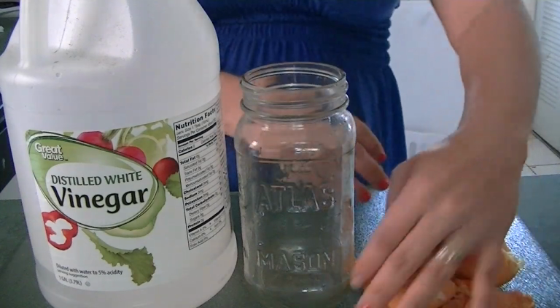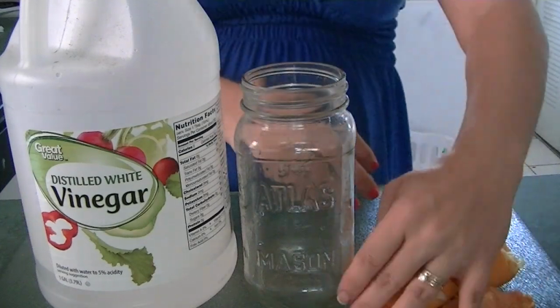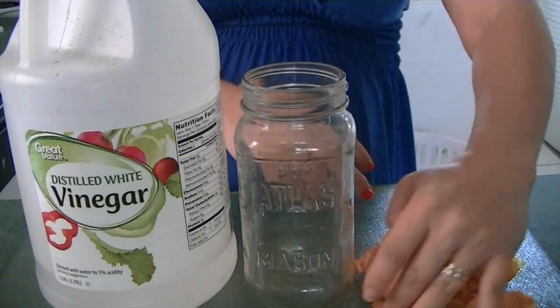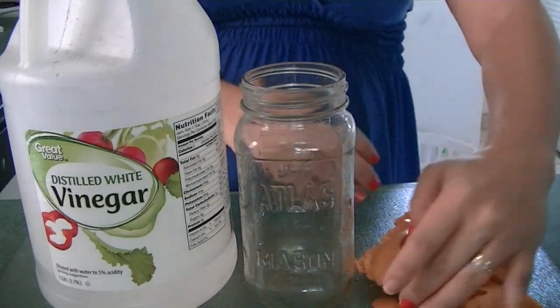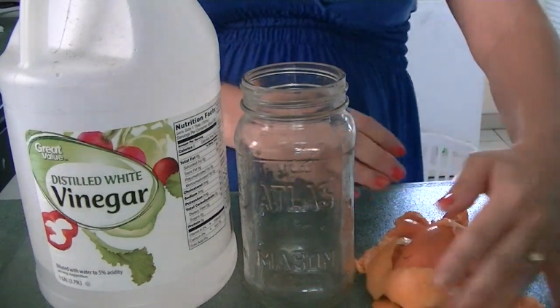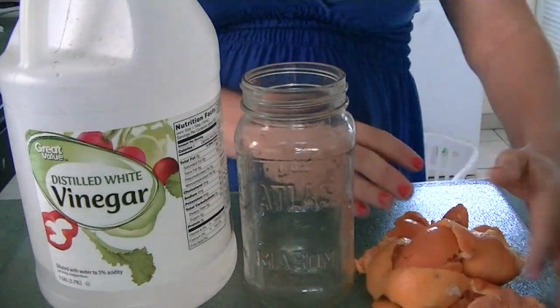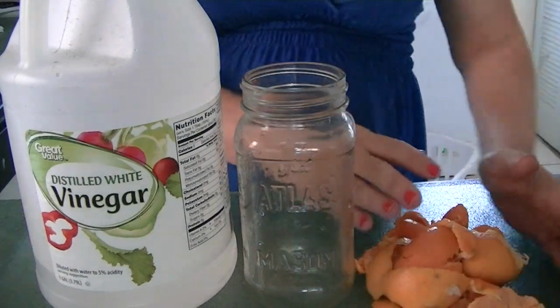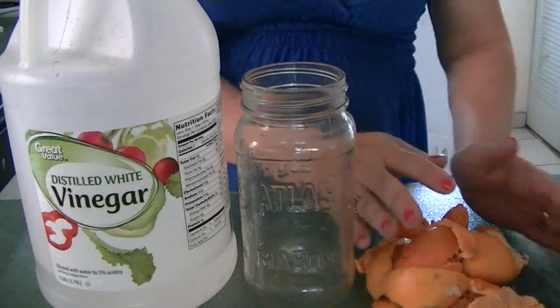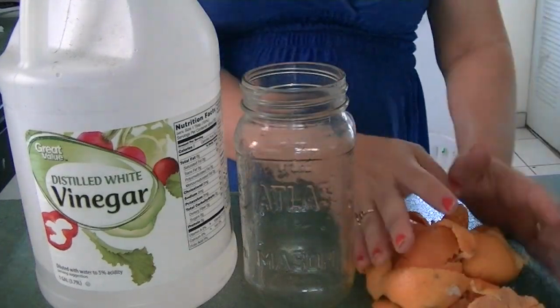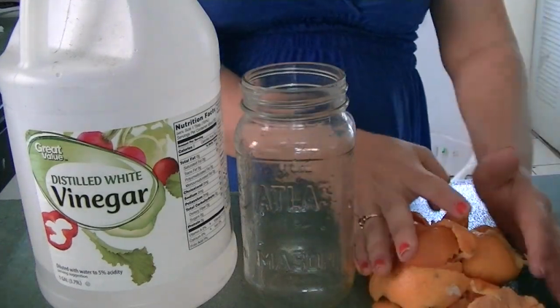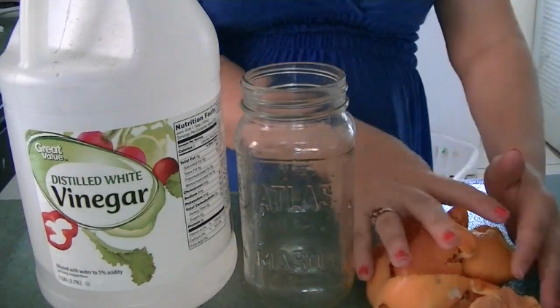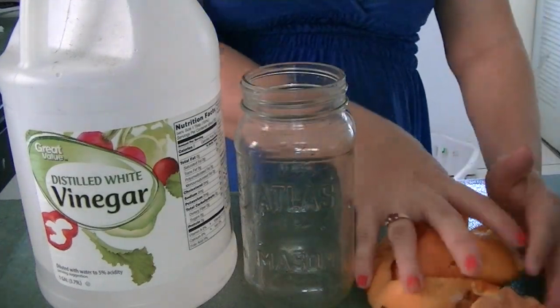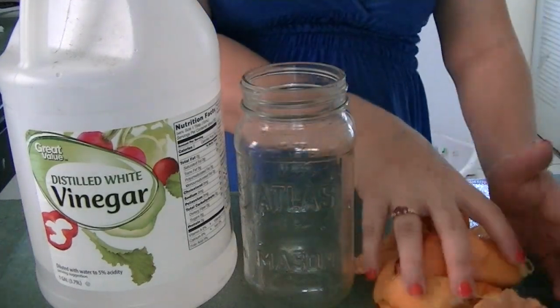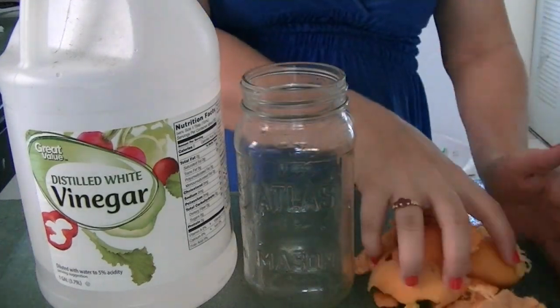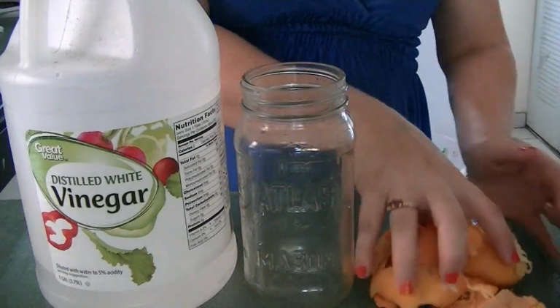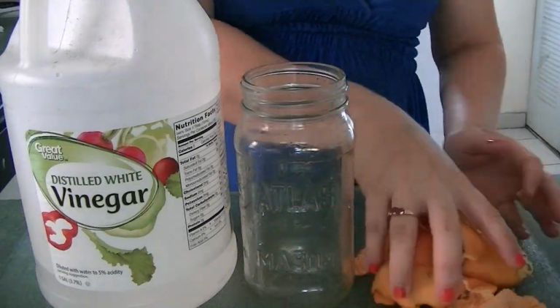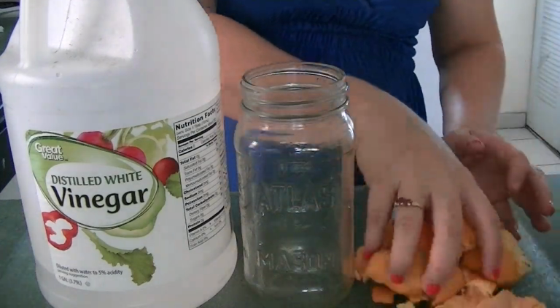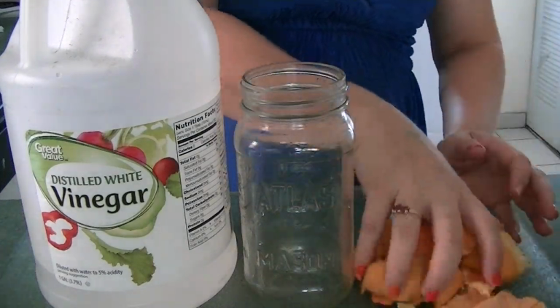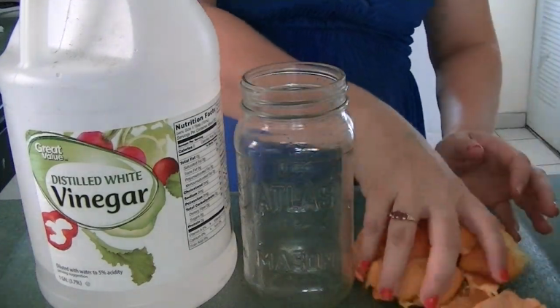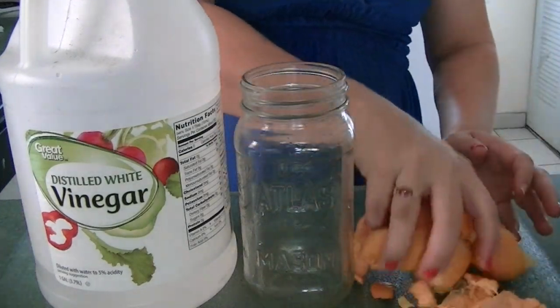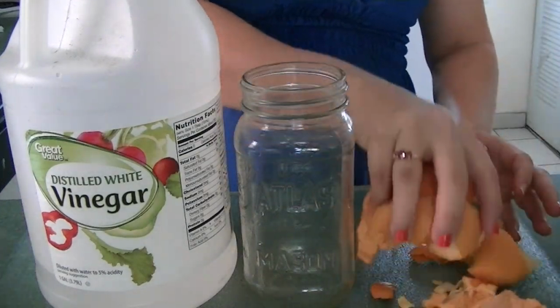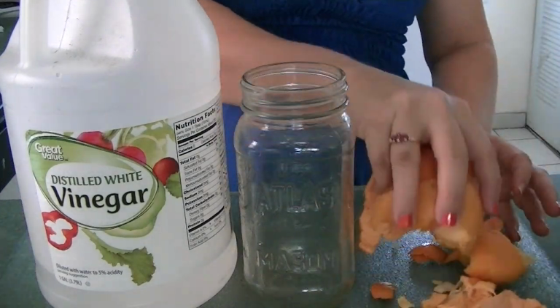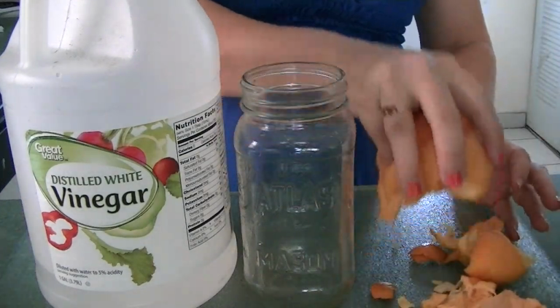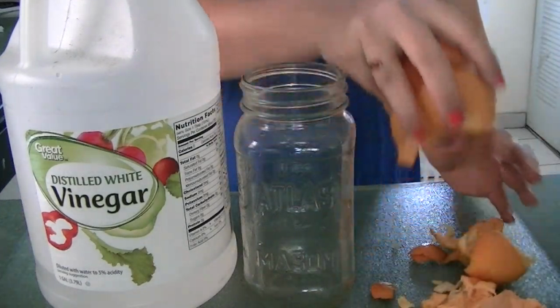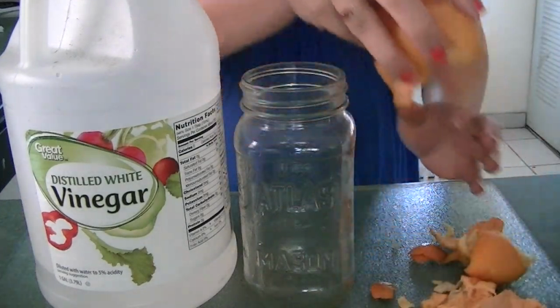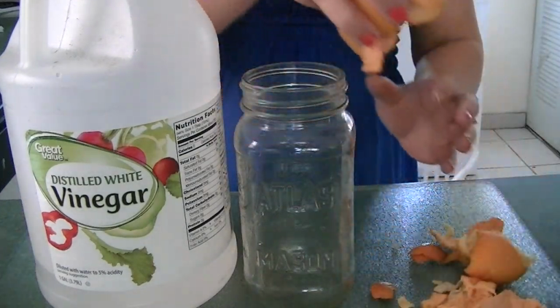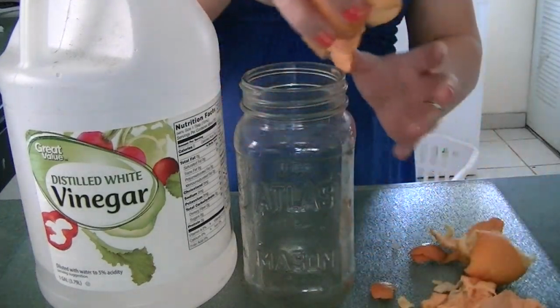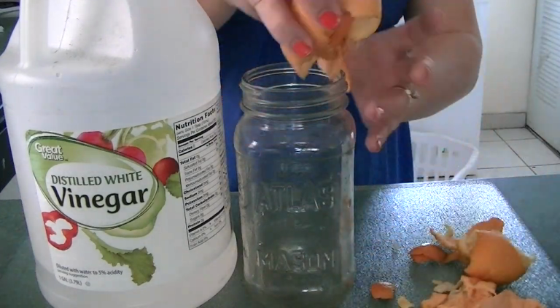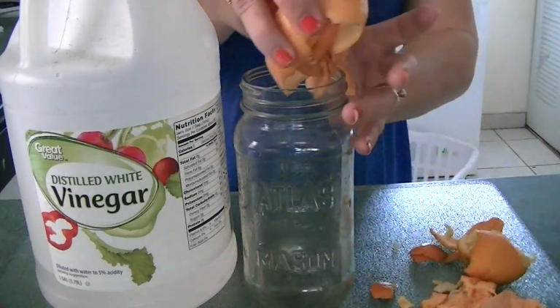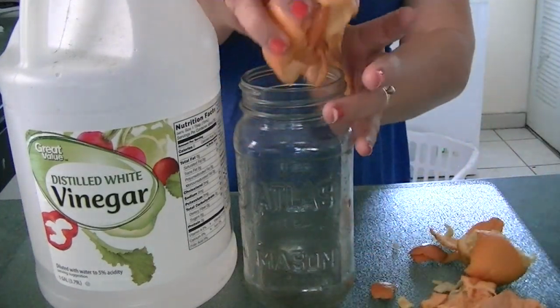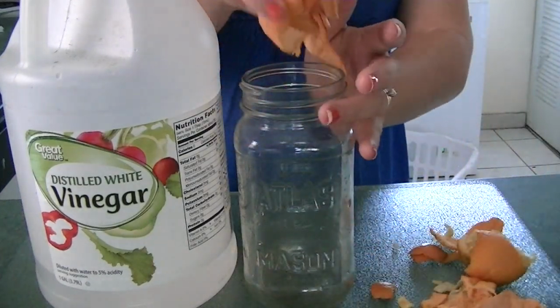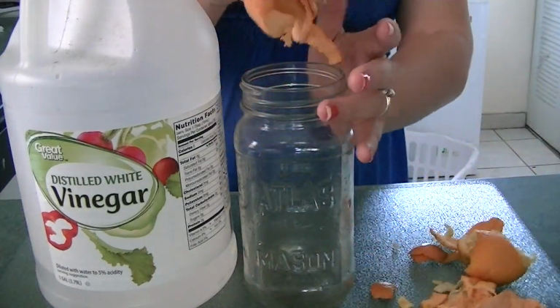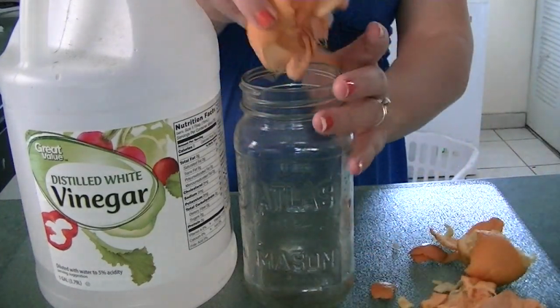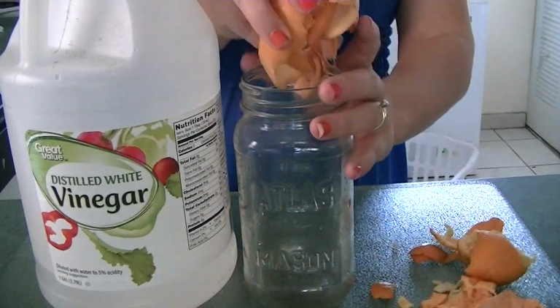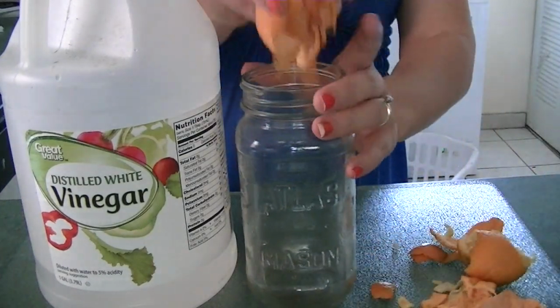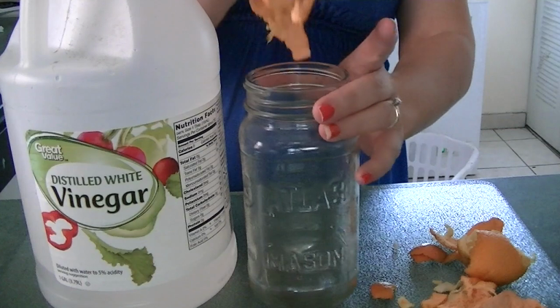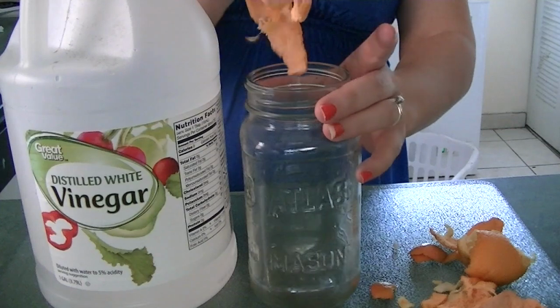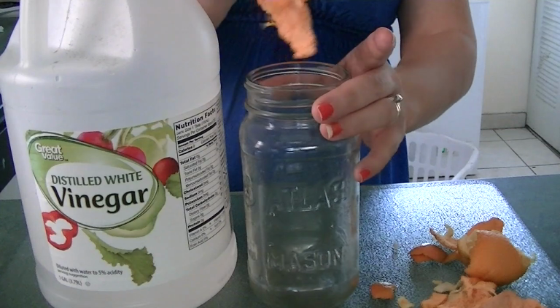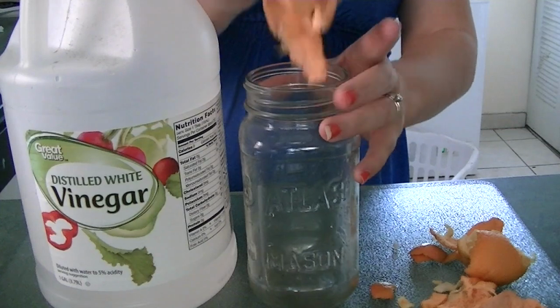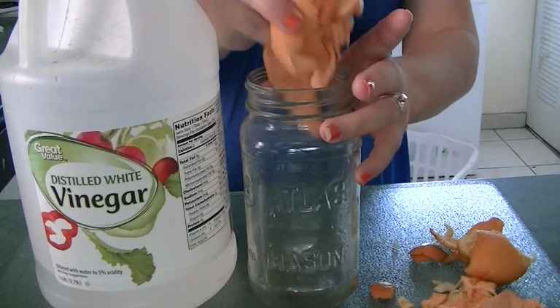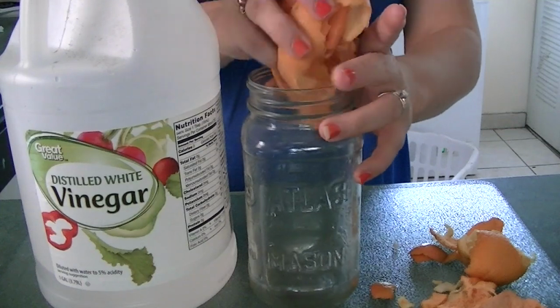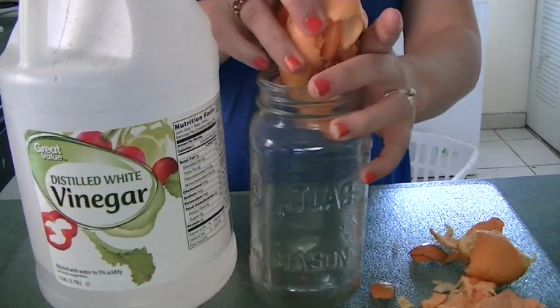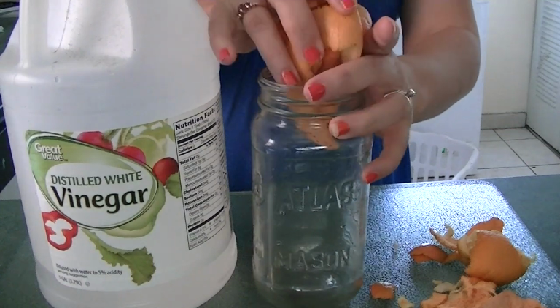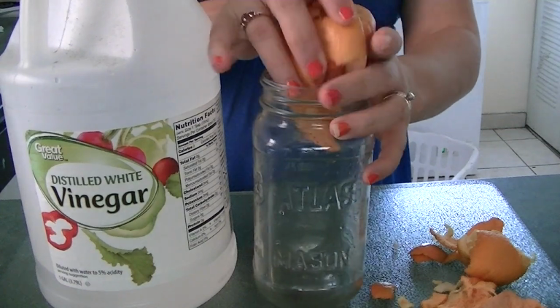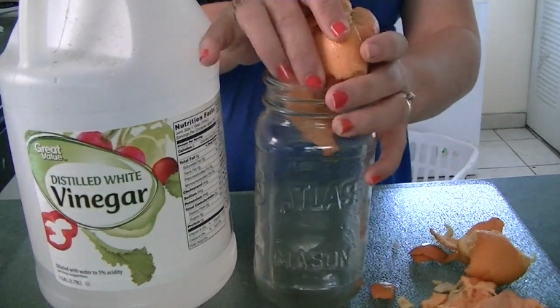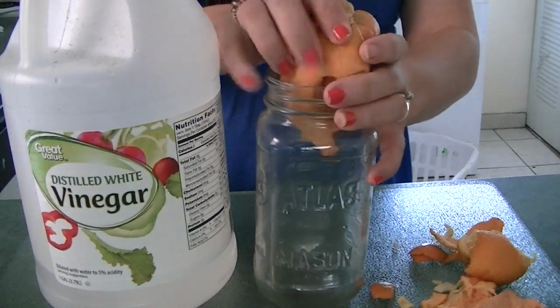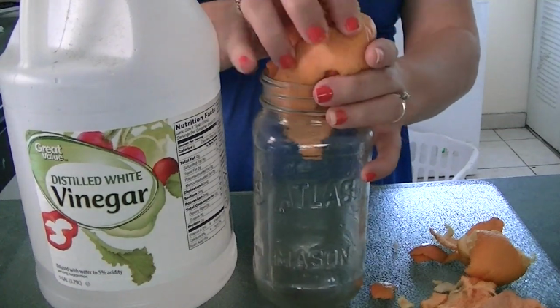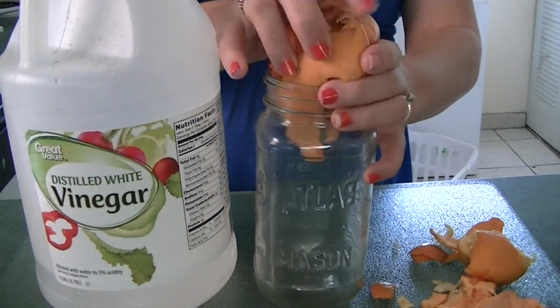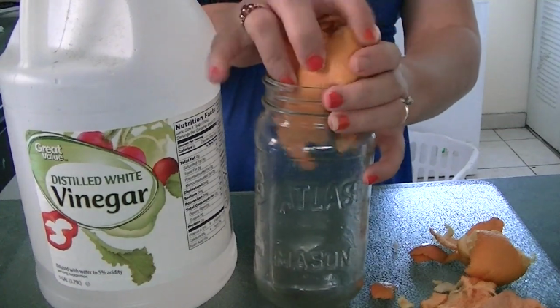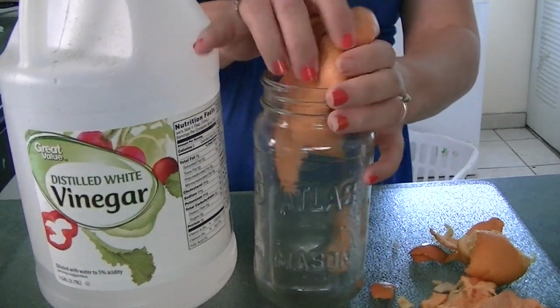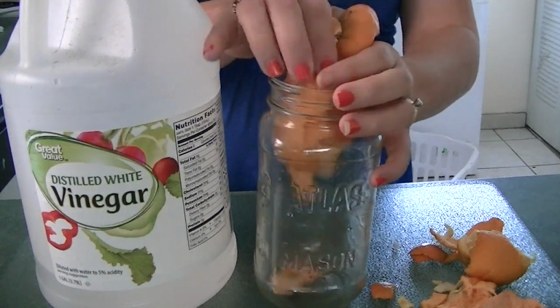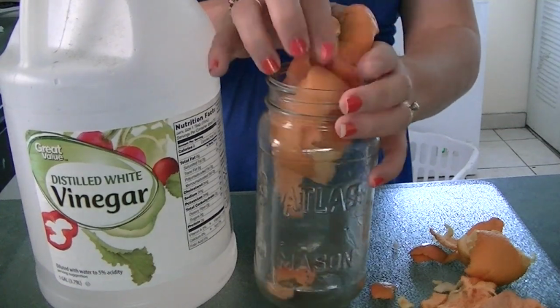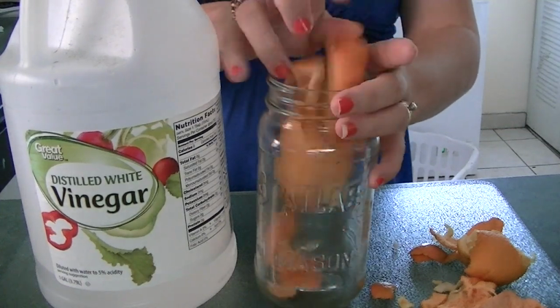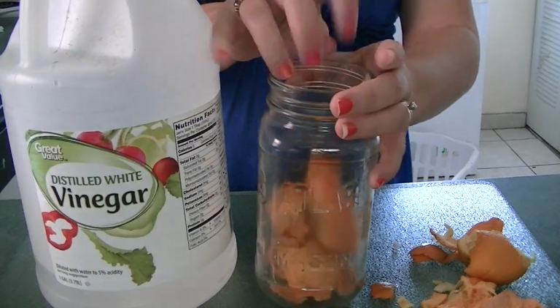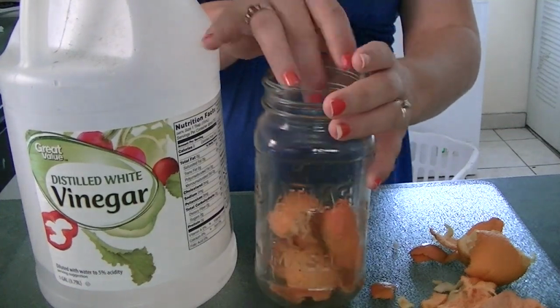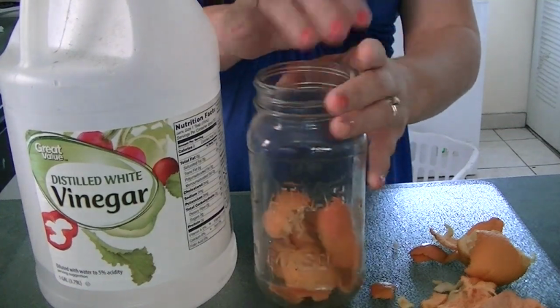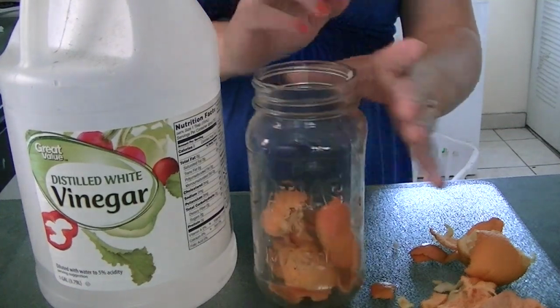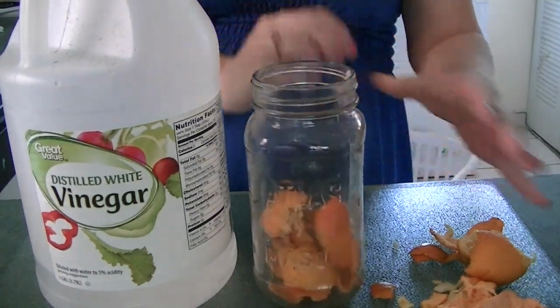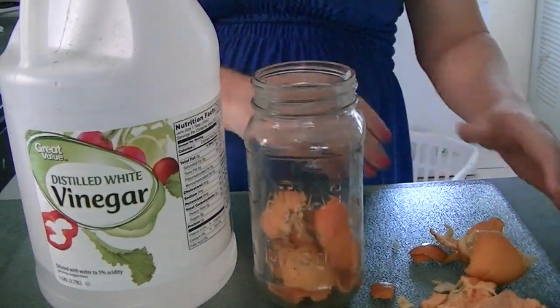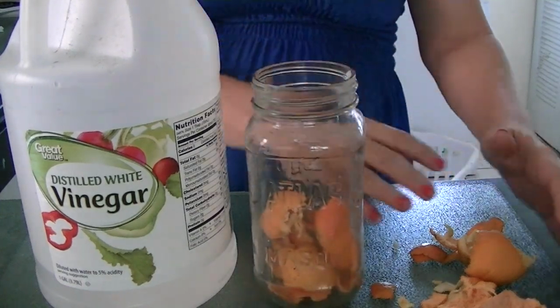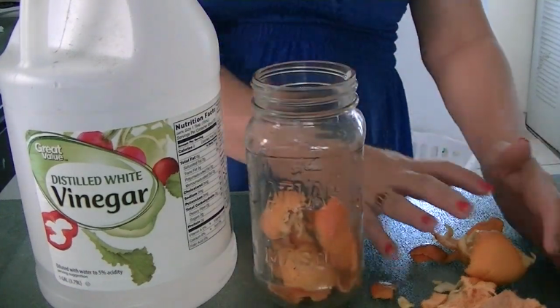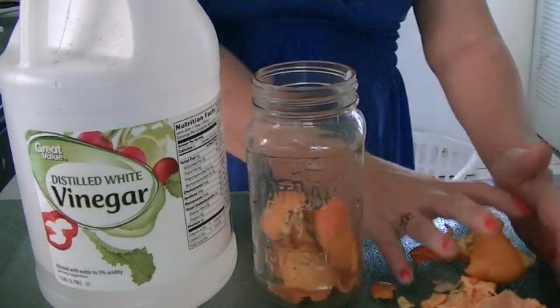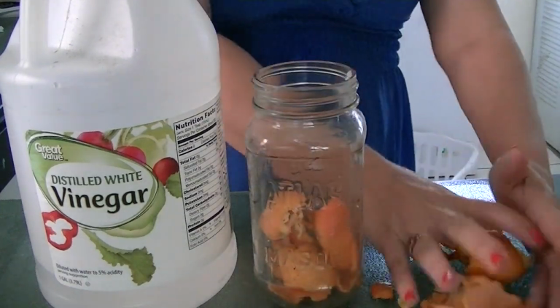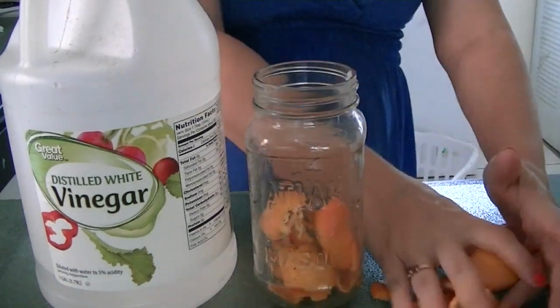Hello everyone, Valerie here. Today I'm going to be sharing with you how I make my DIY orange cleaner.